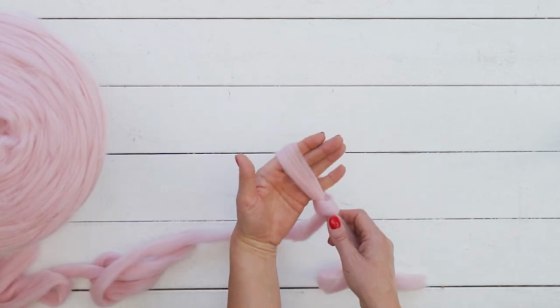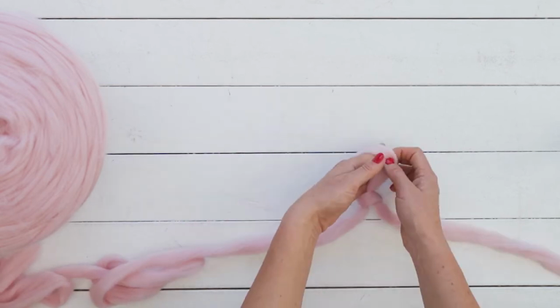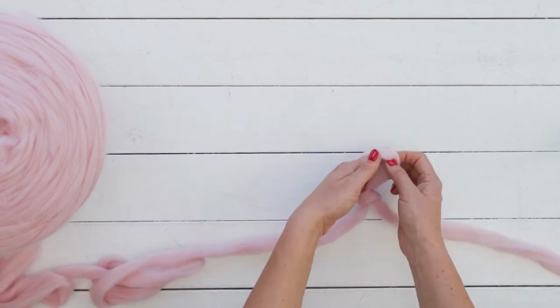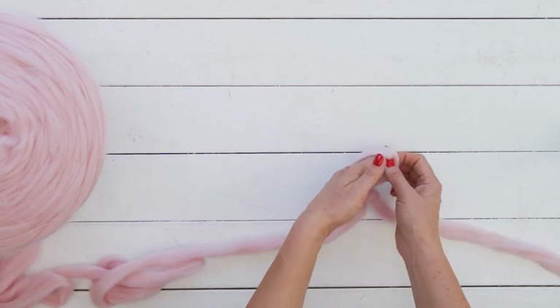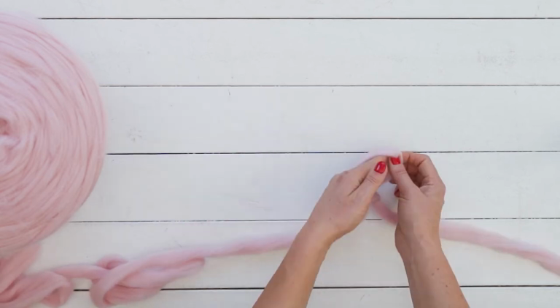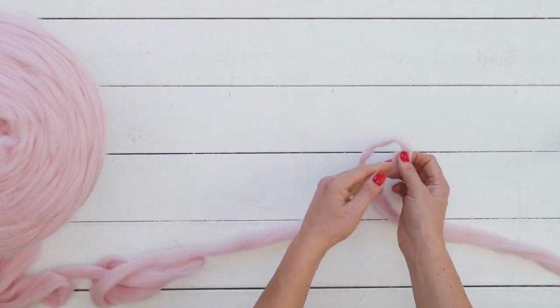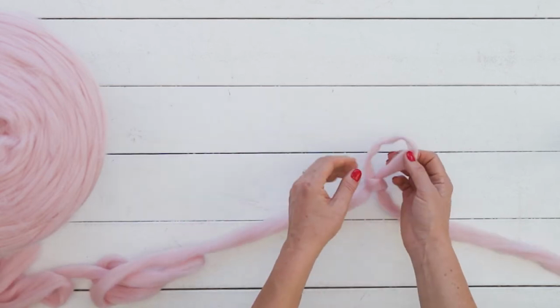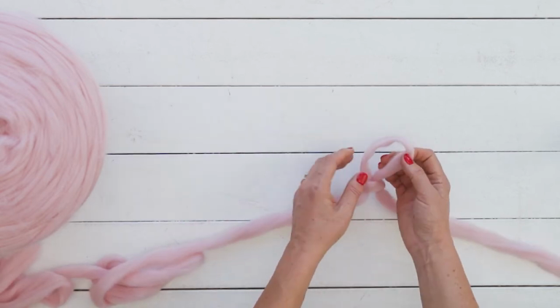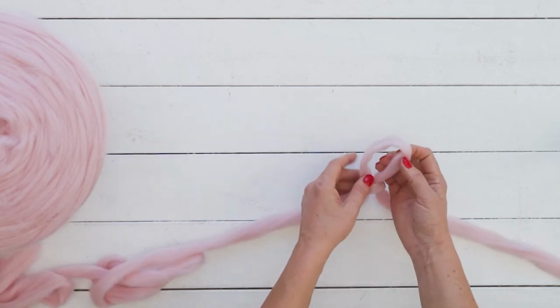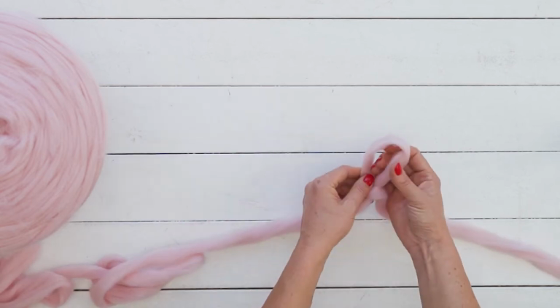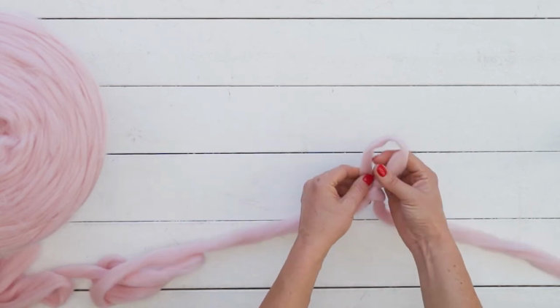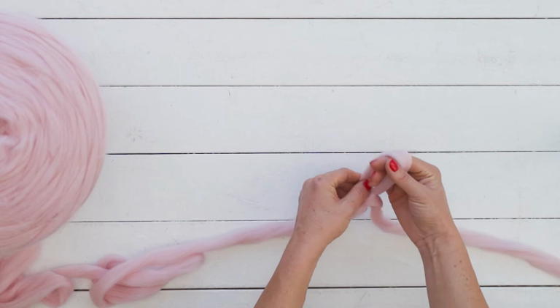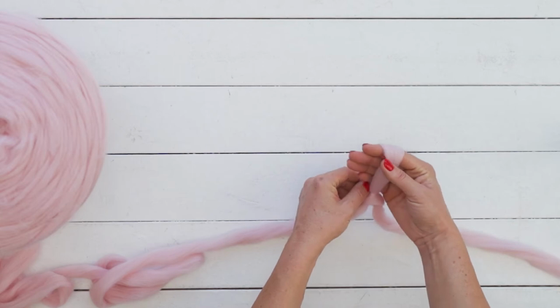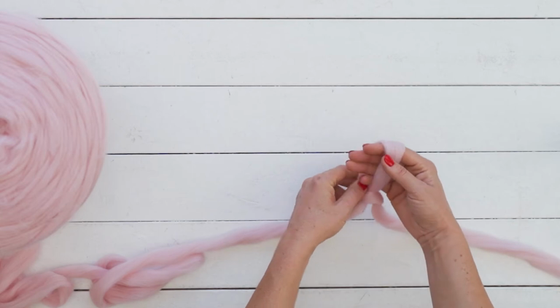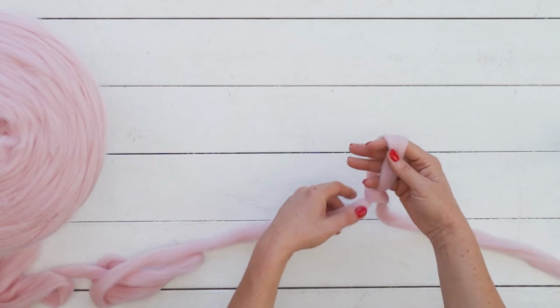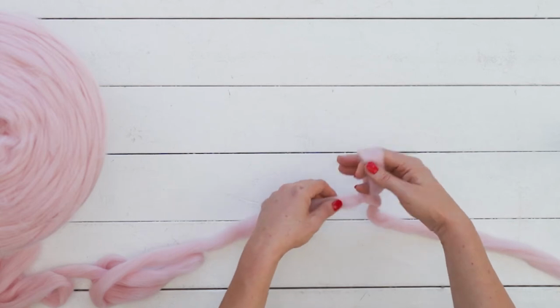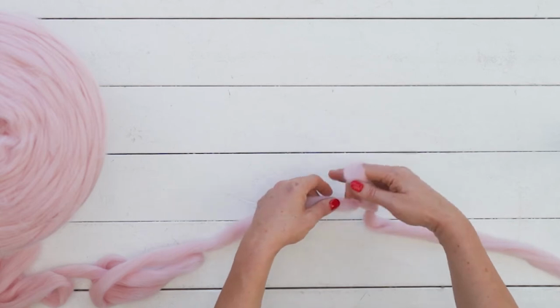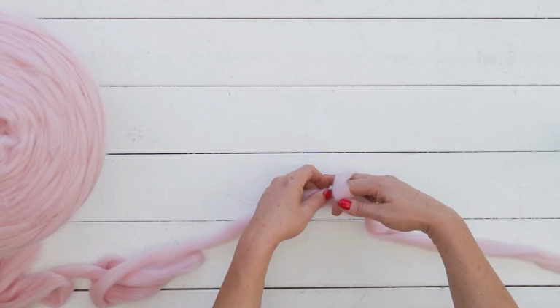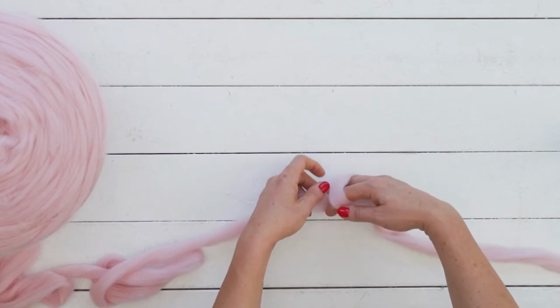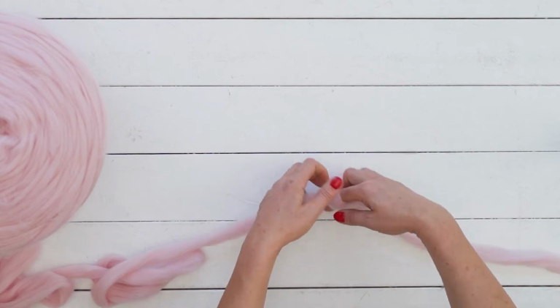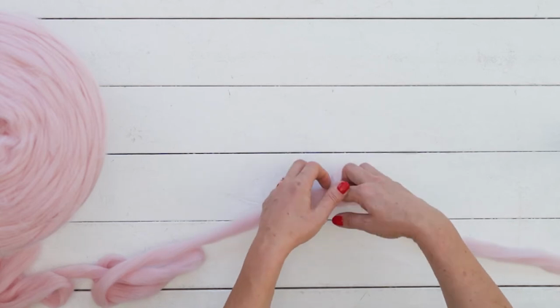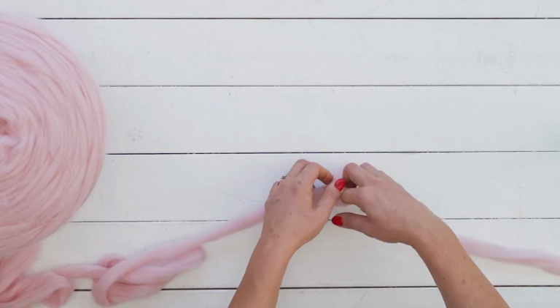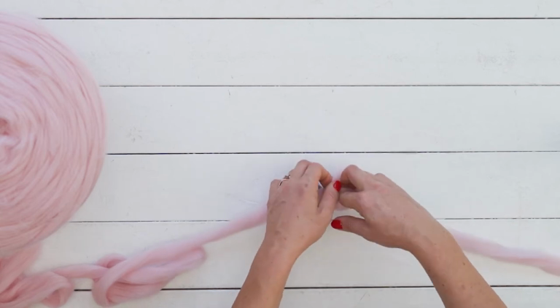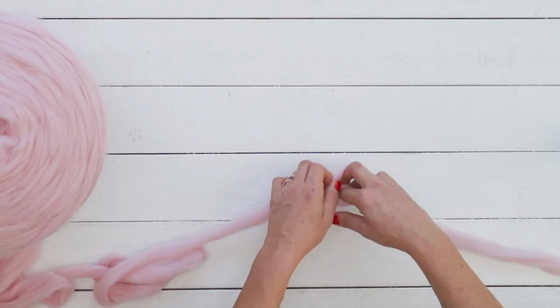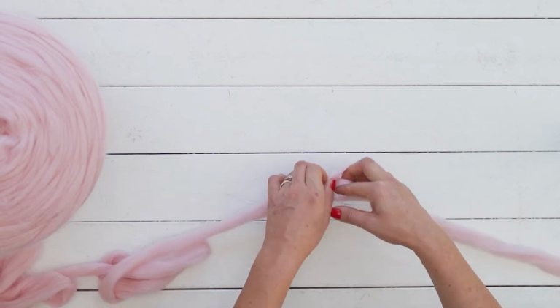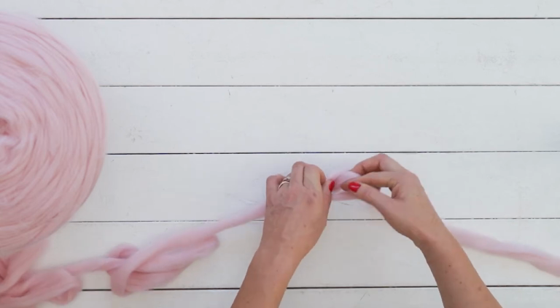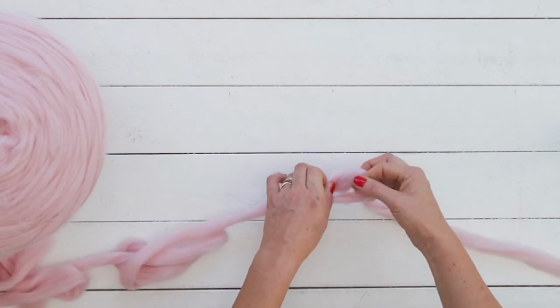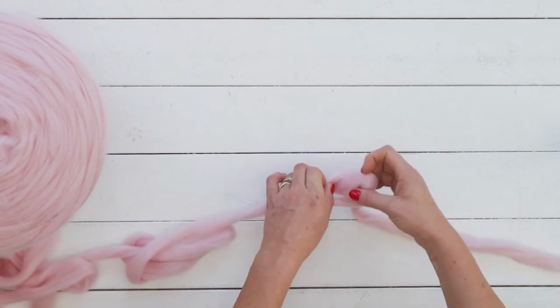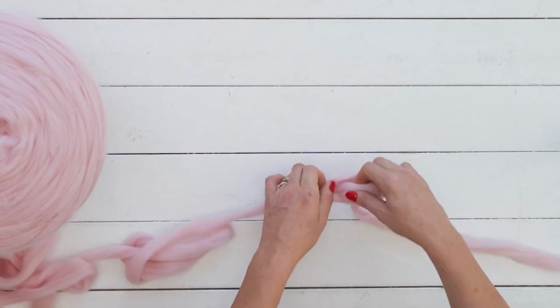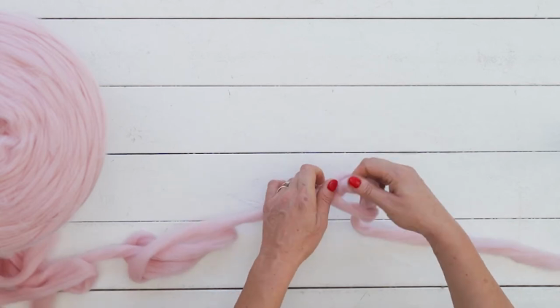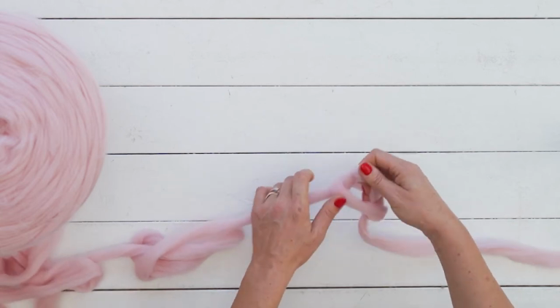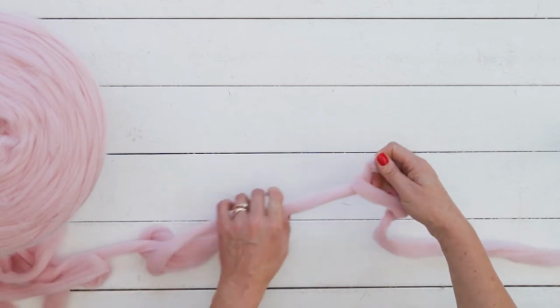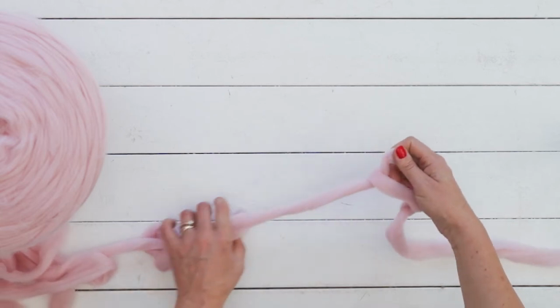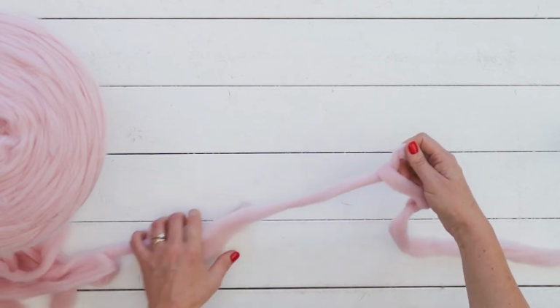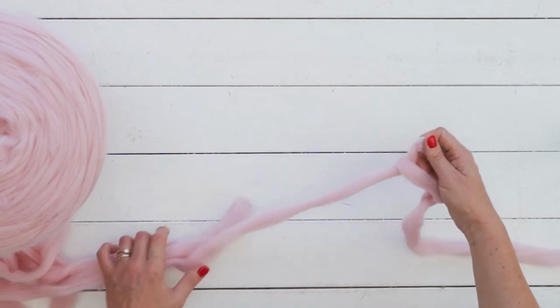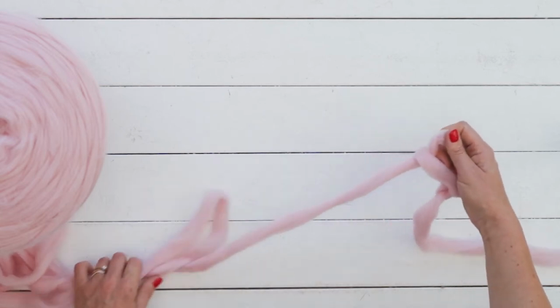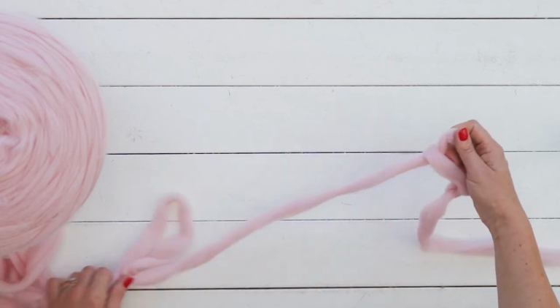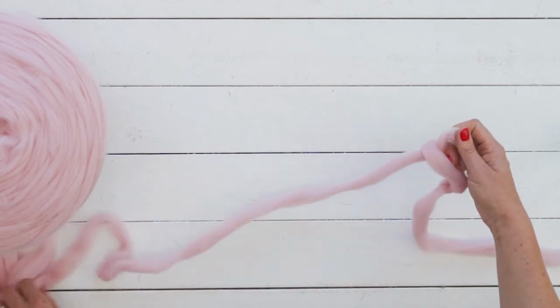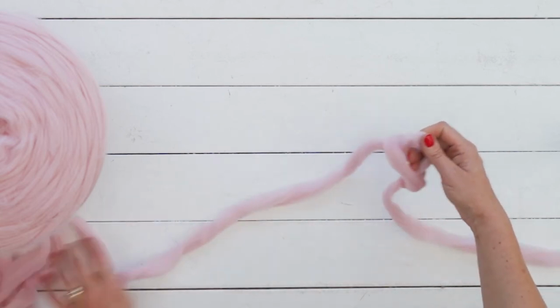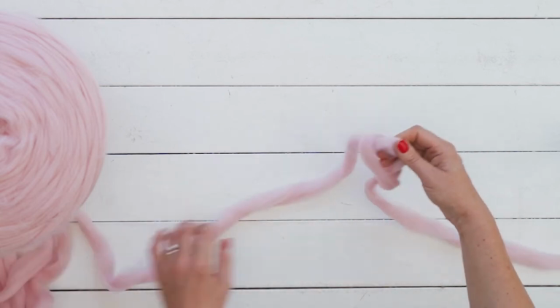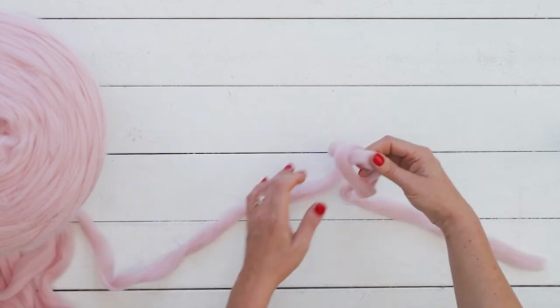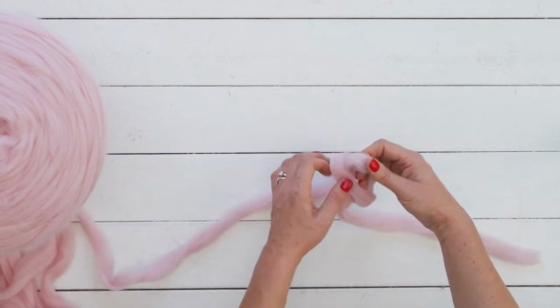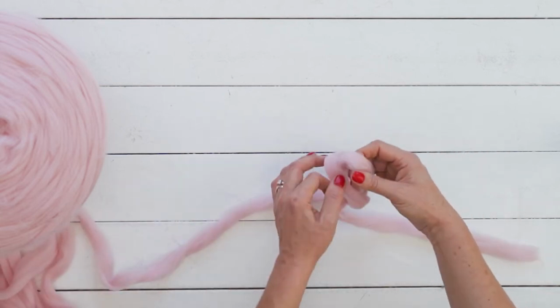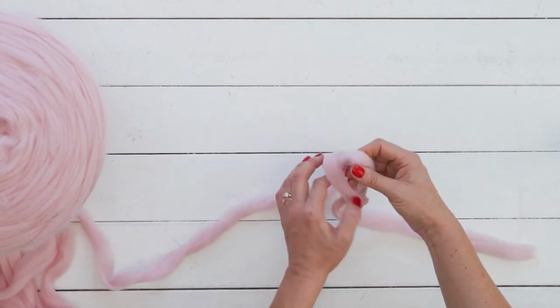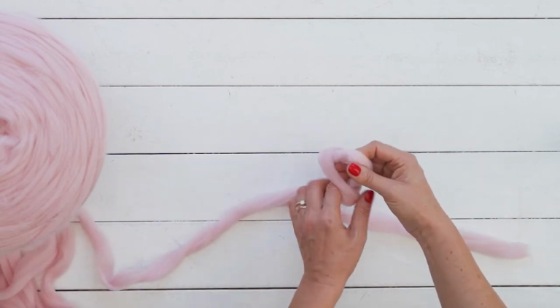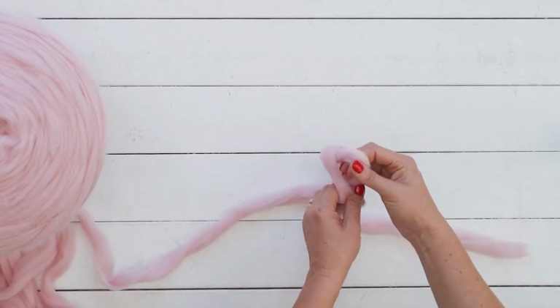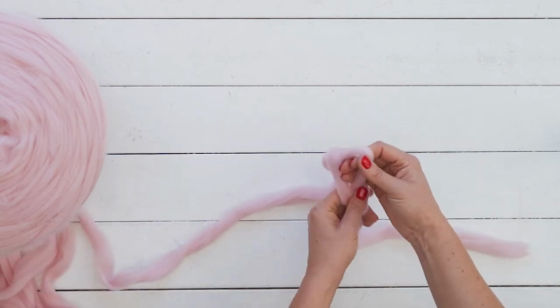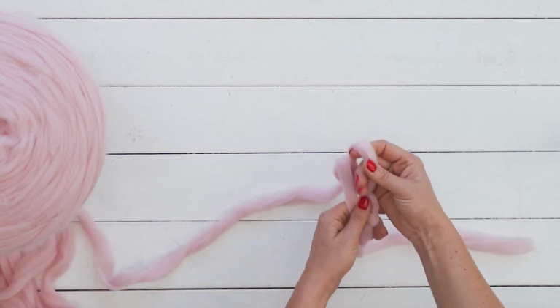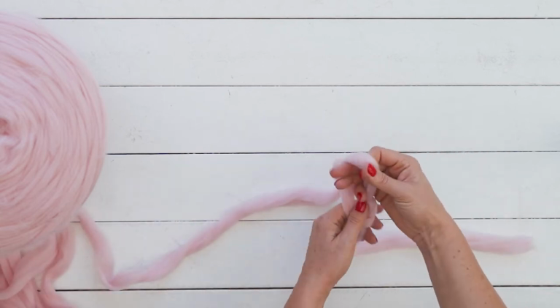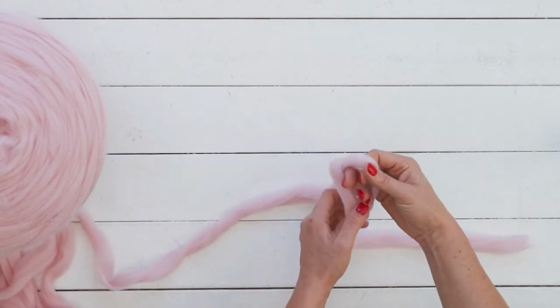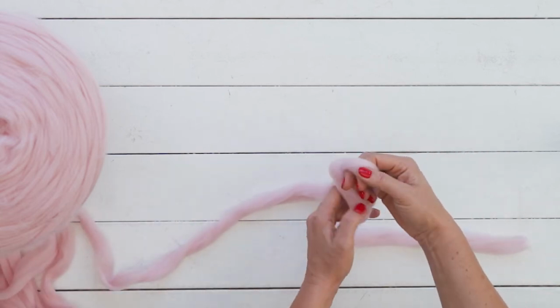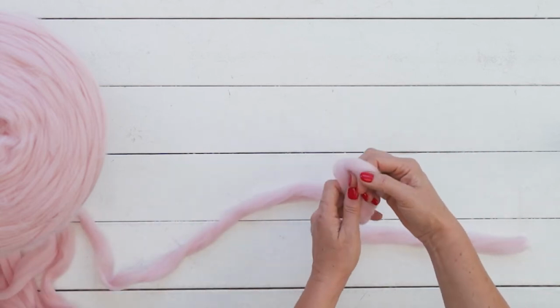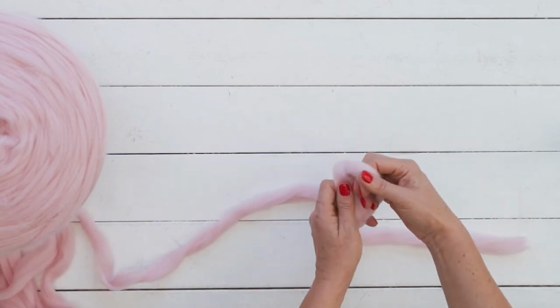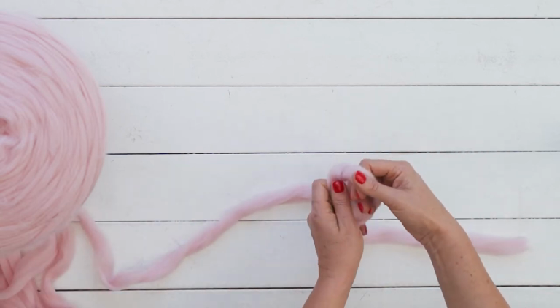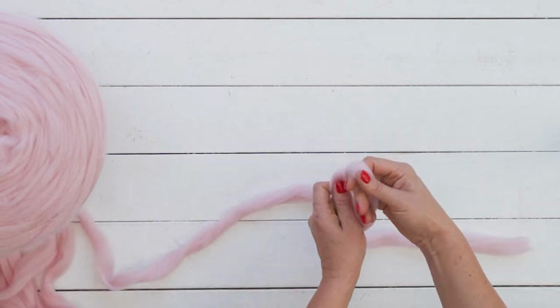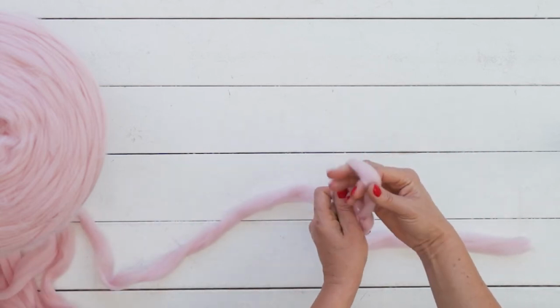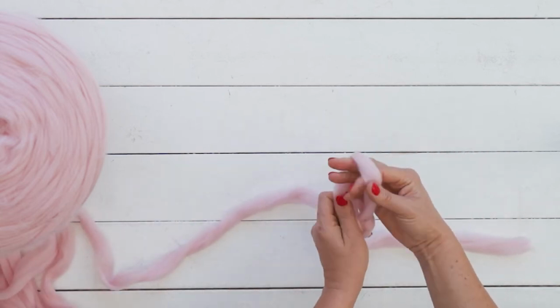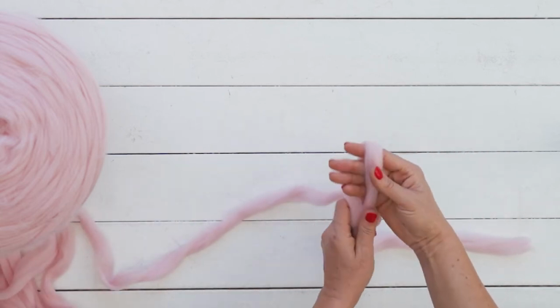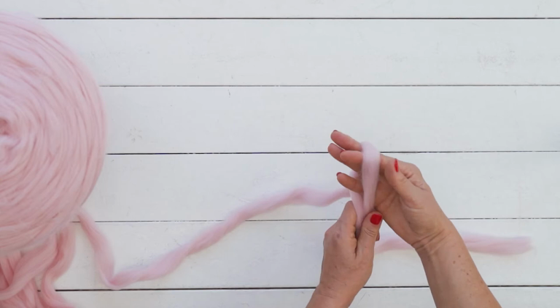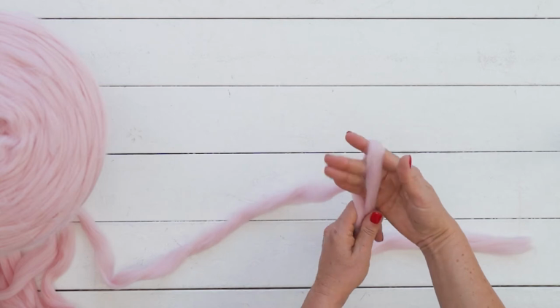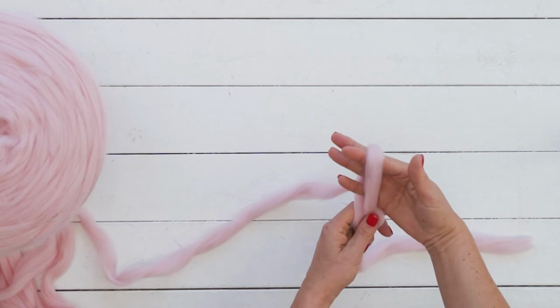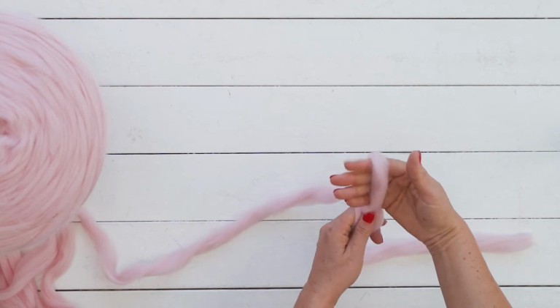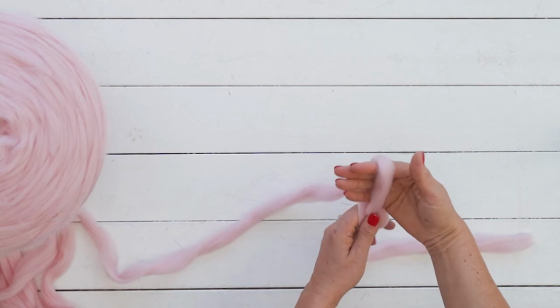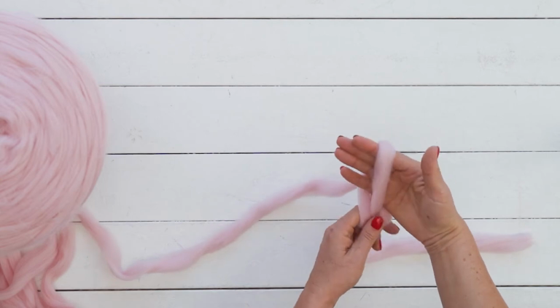Grab the yarn with your hand and pull it through the loop. You just made your first slipknot.